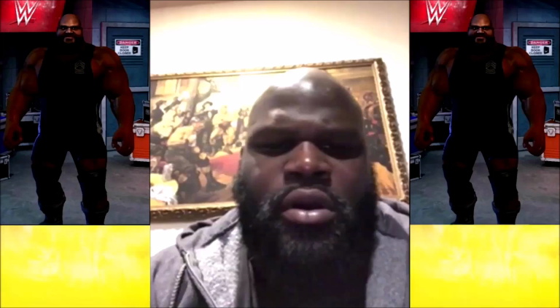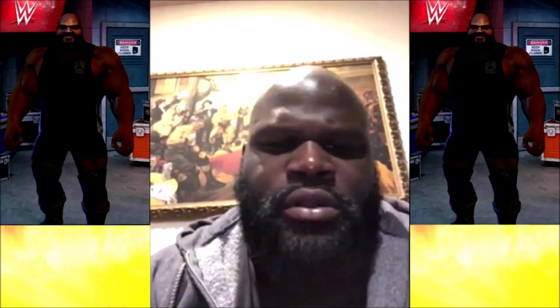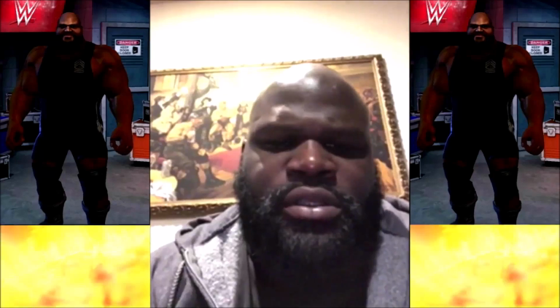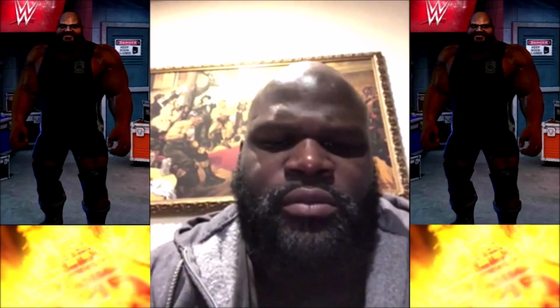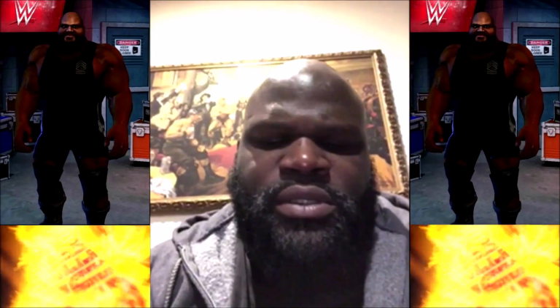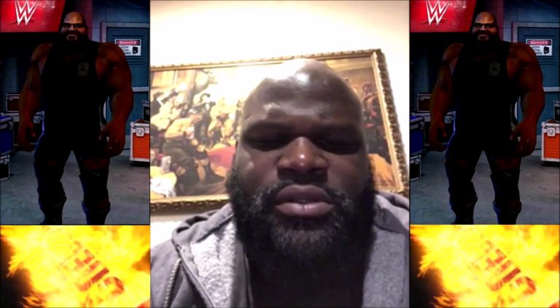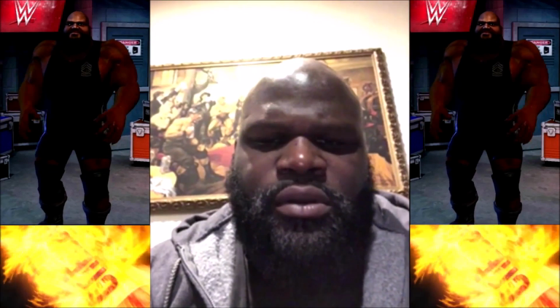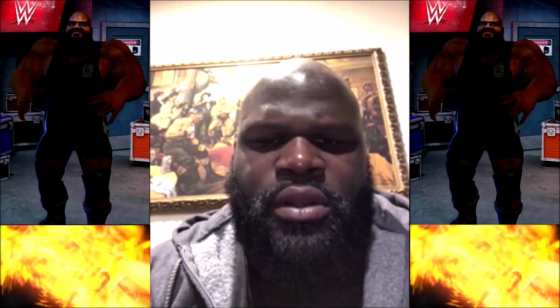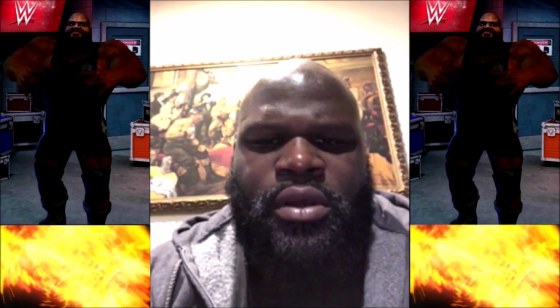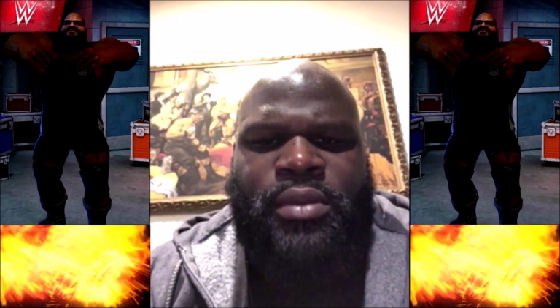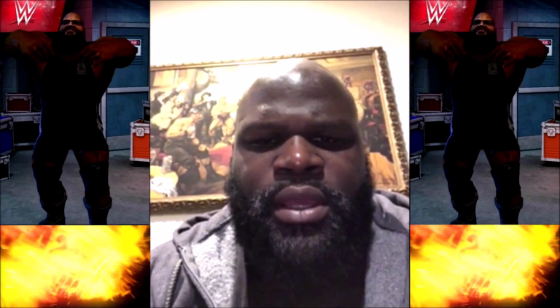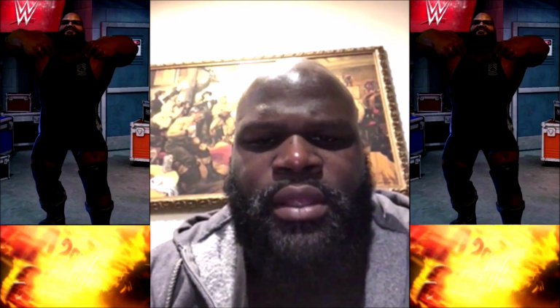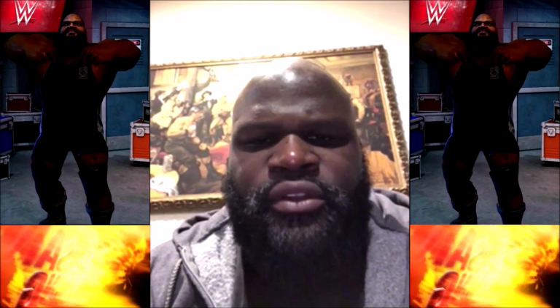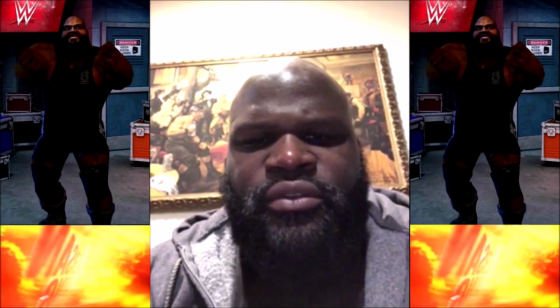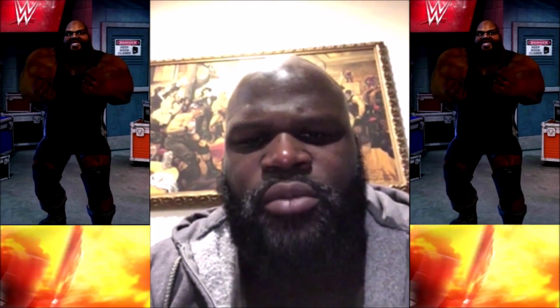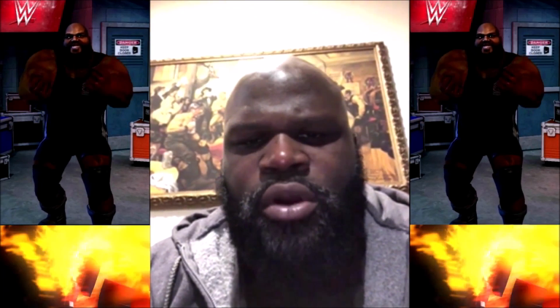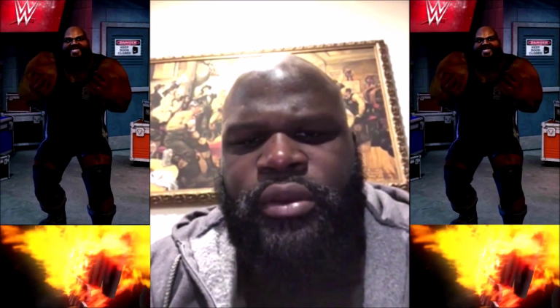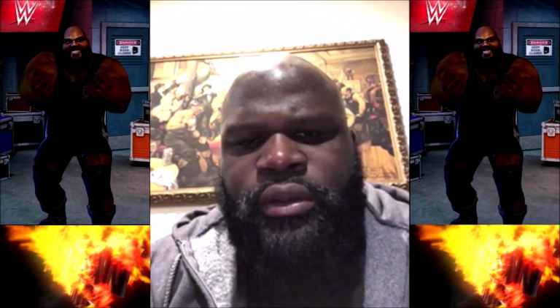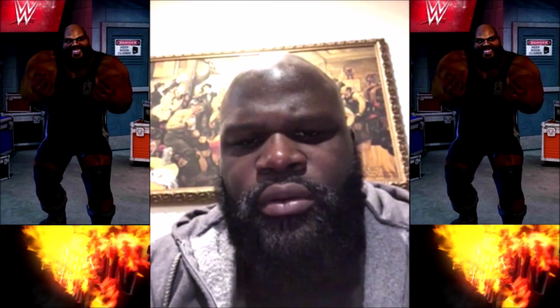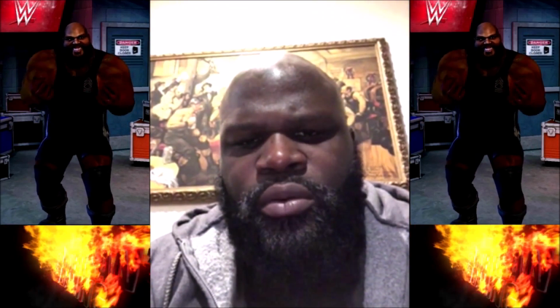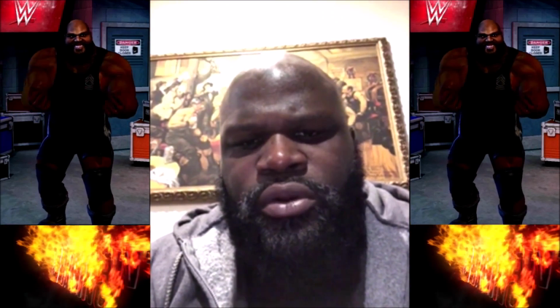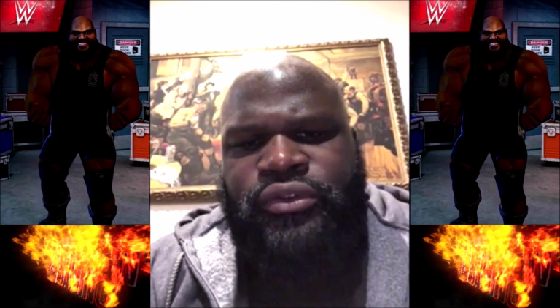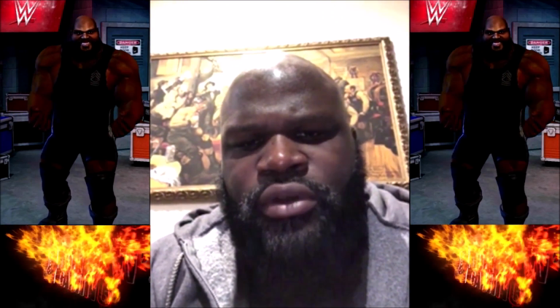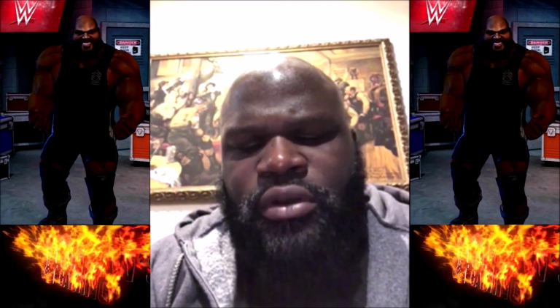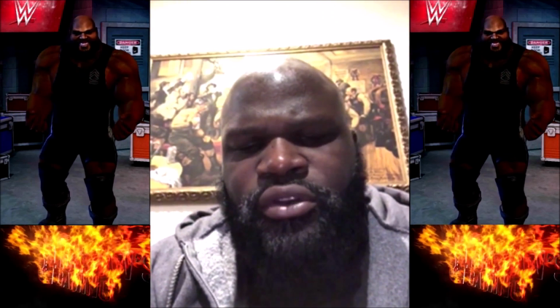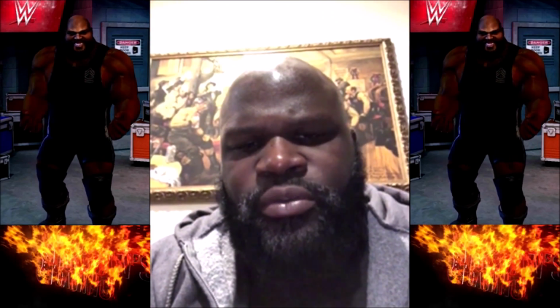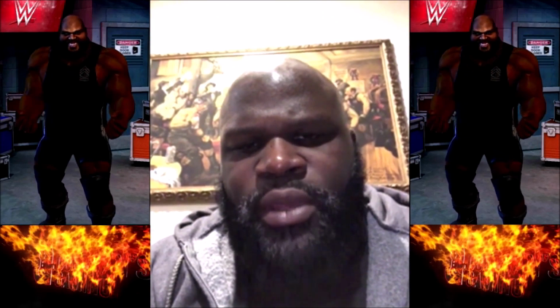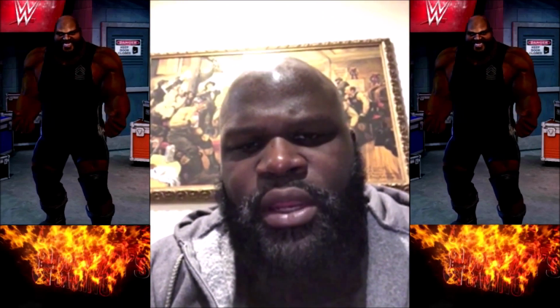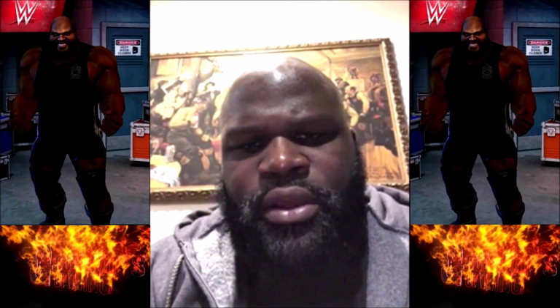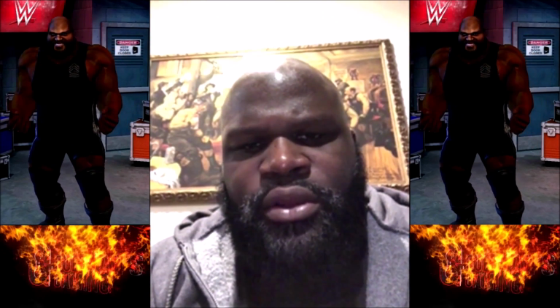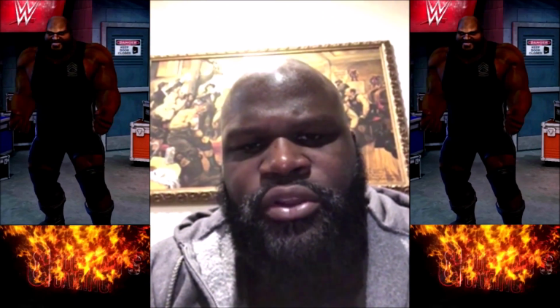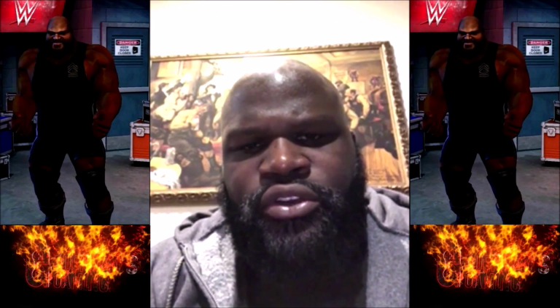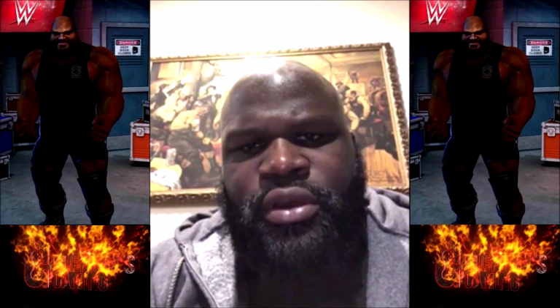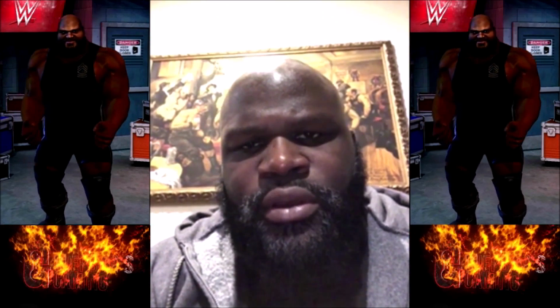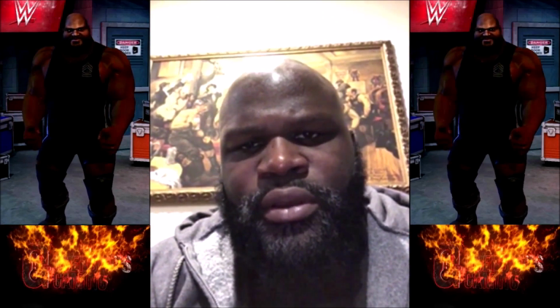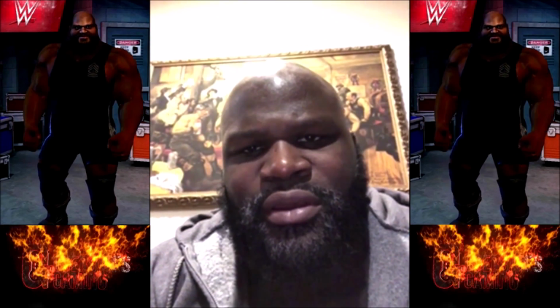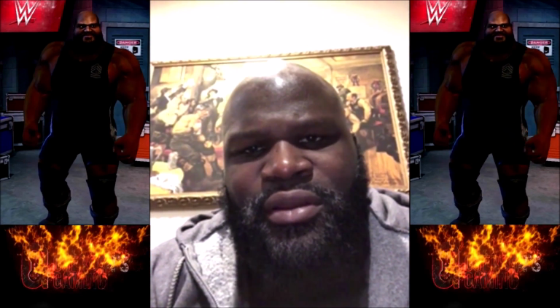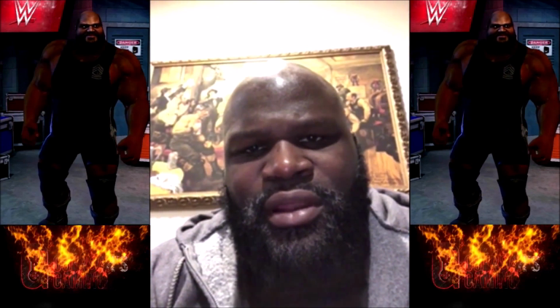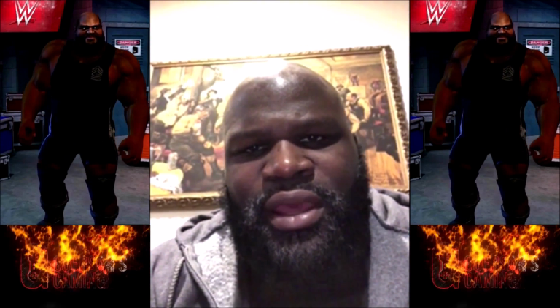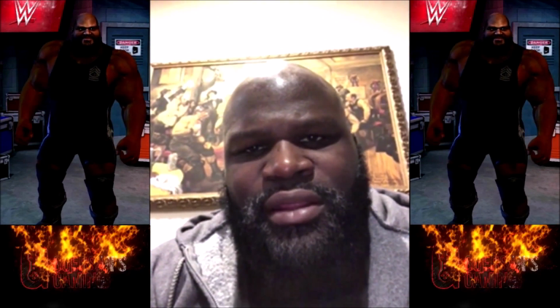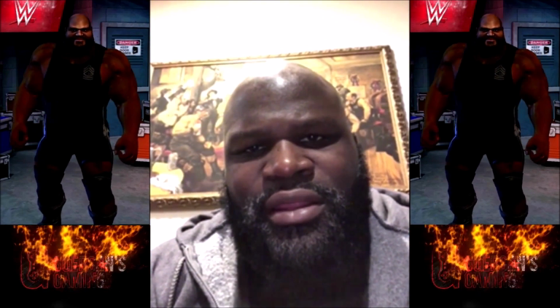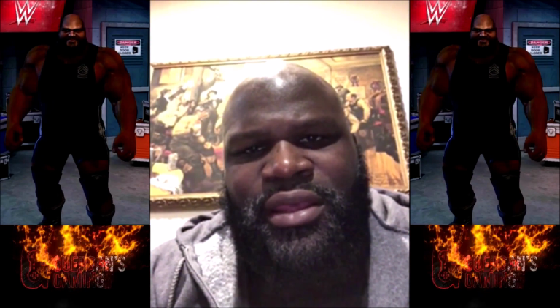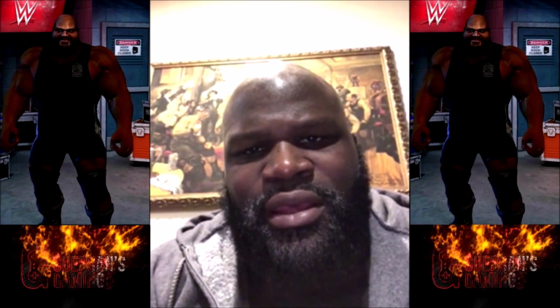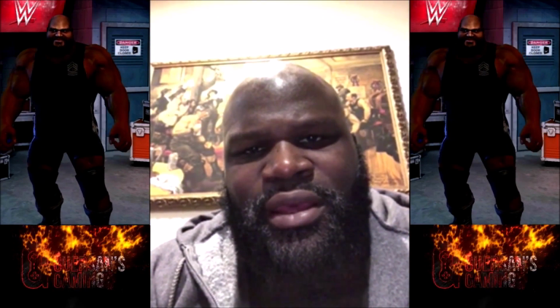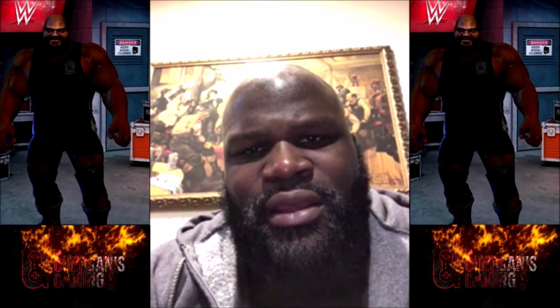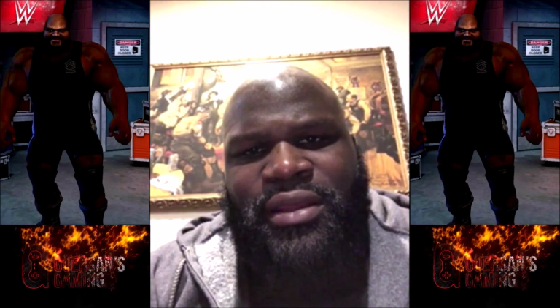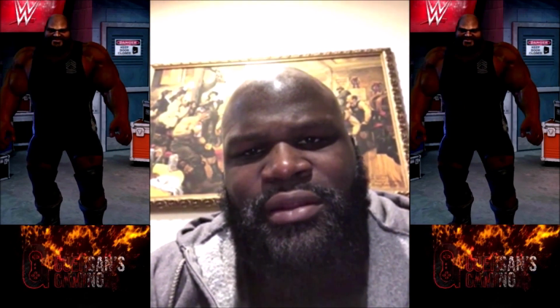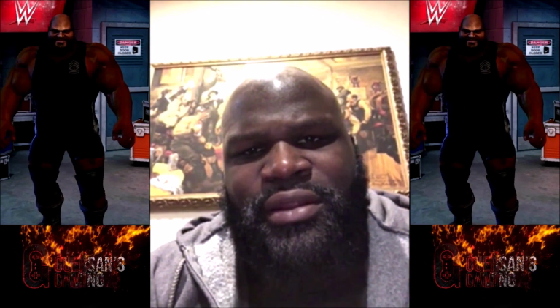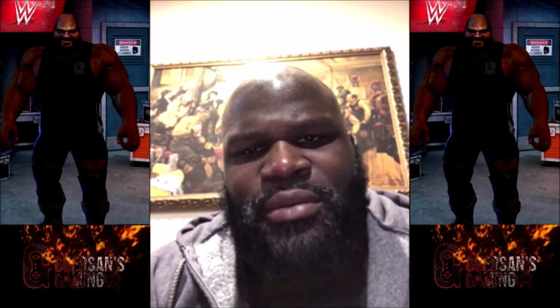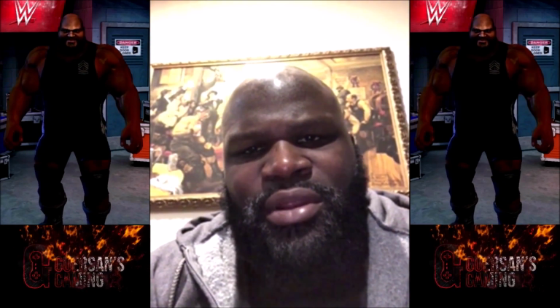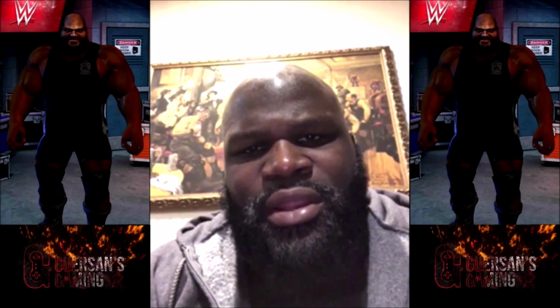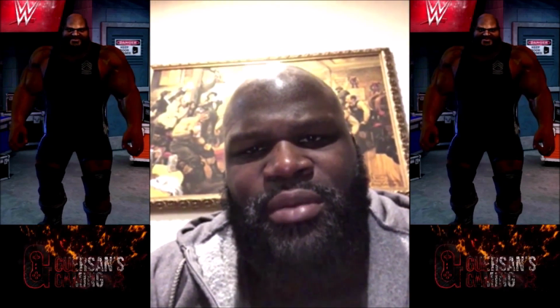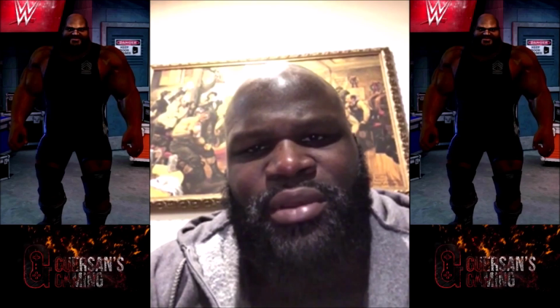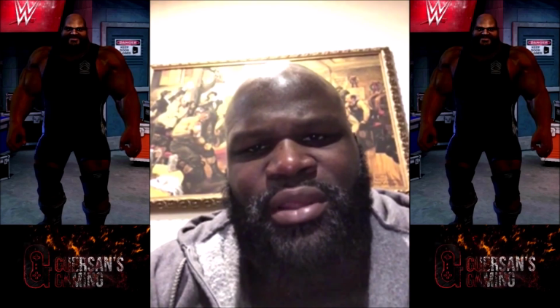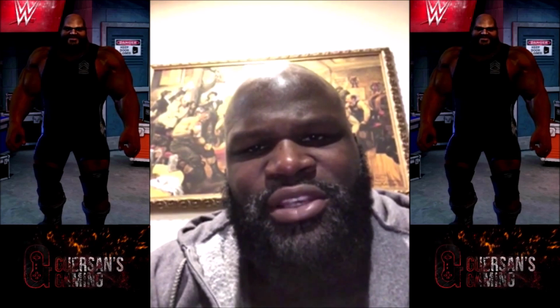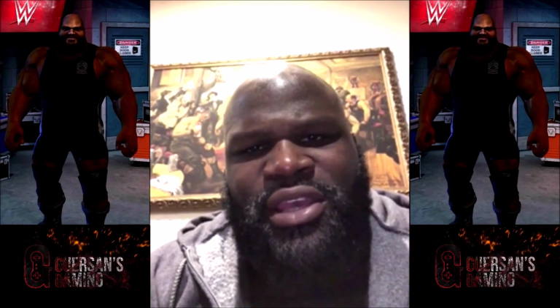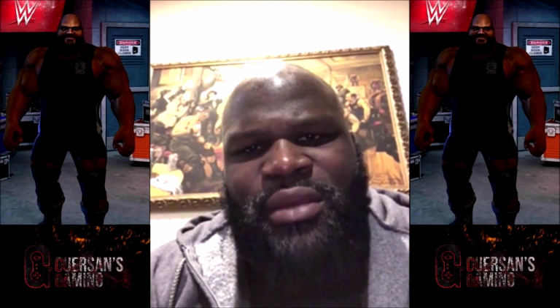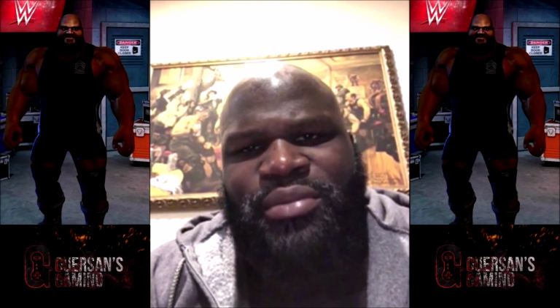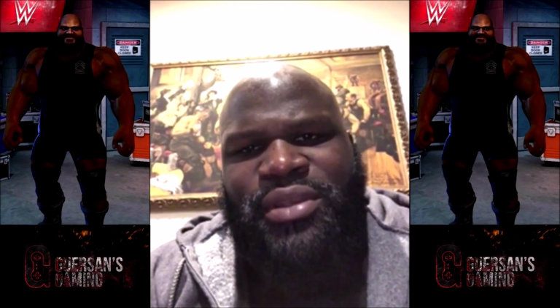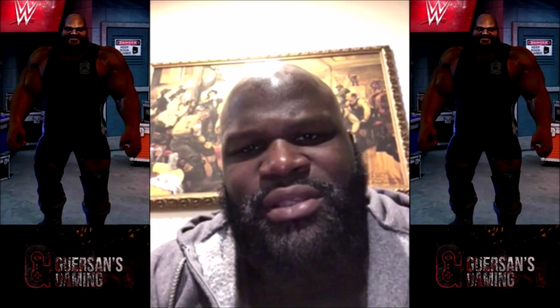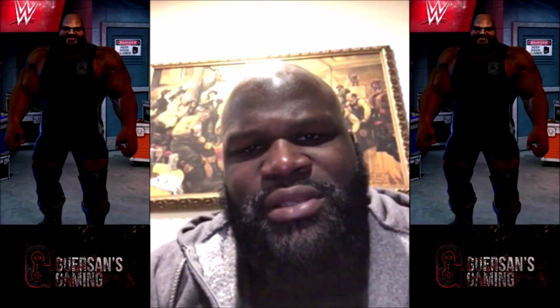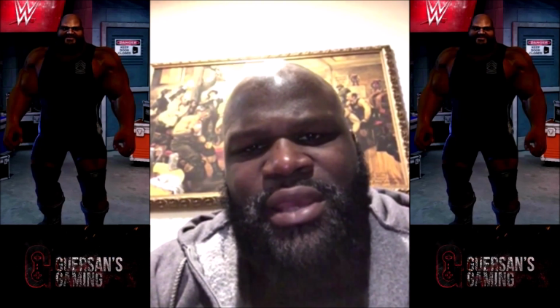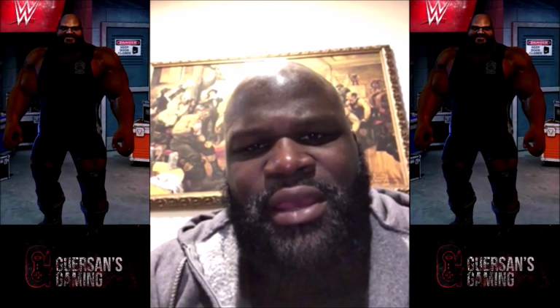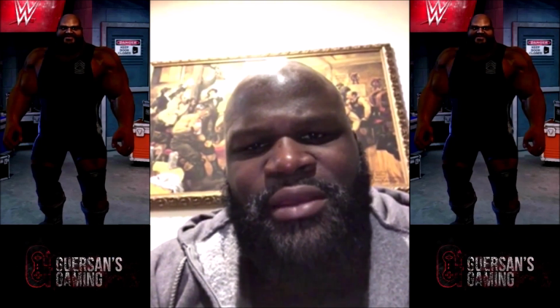Carson, what's going on, man? This is Mark here, the World's Strongest Man, I hear you are. You like the WWE Champions game?